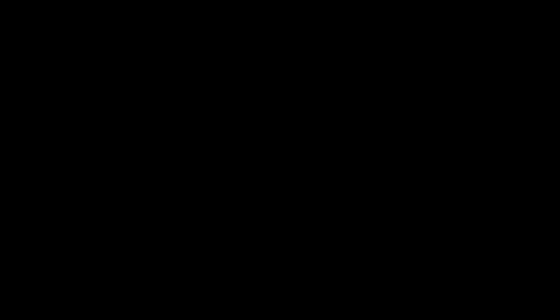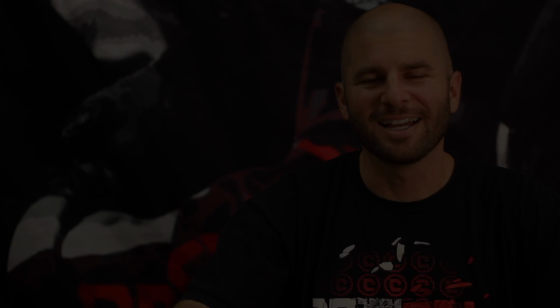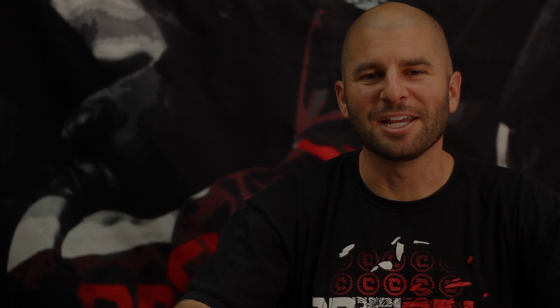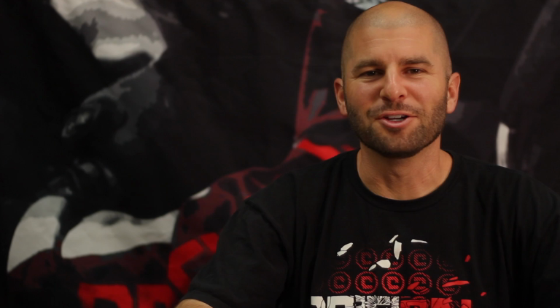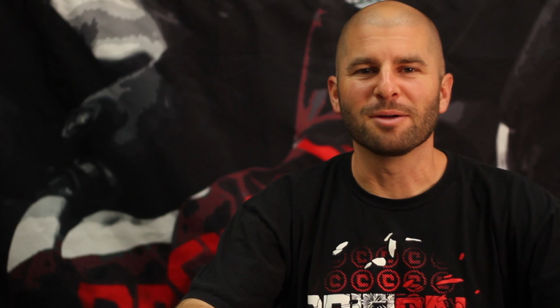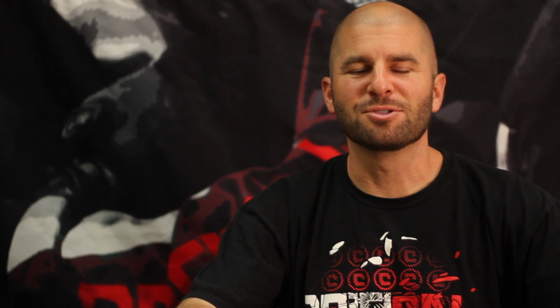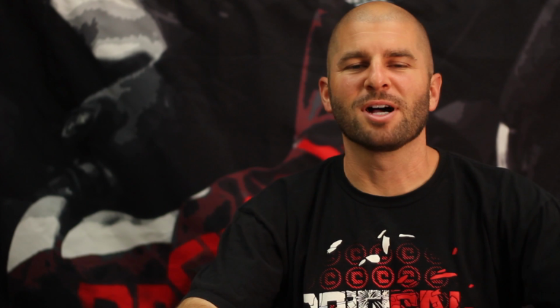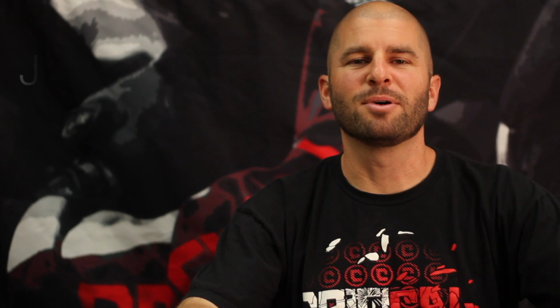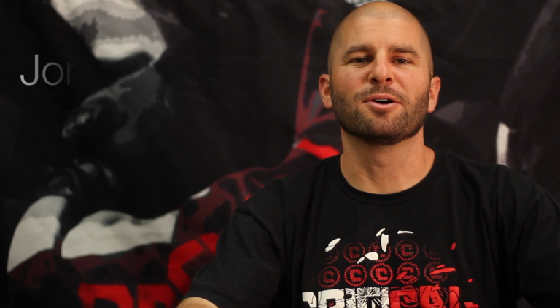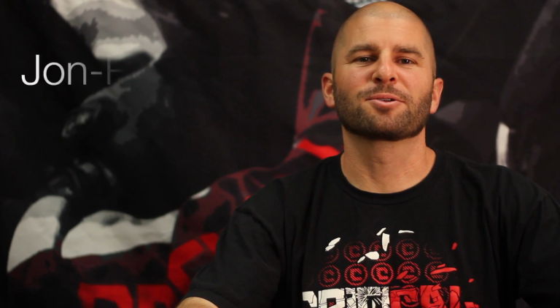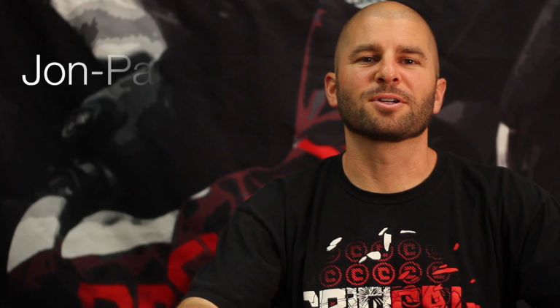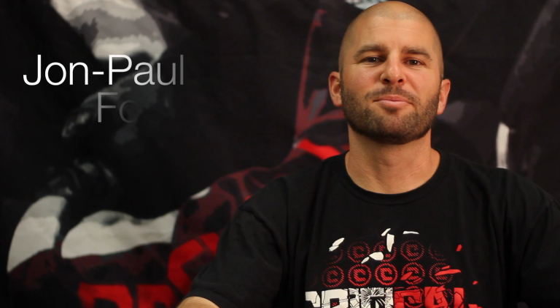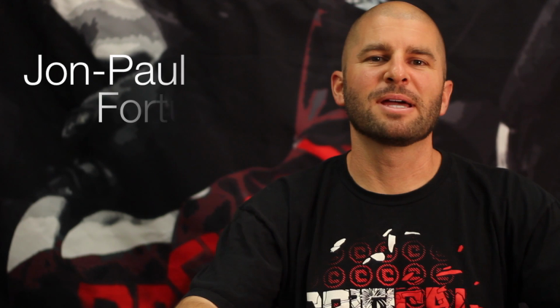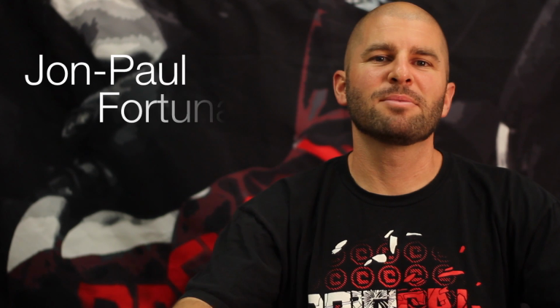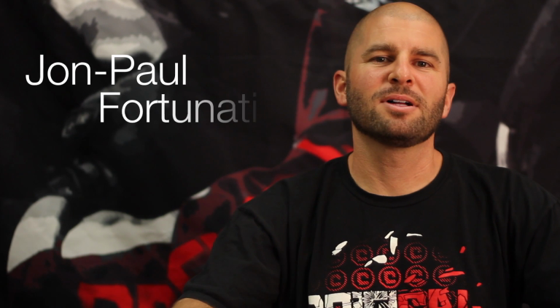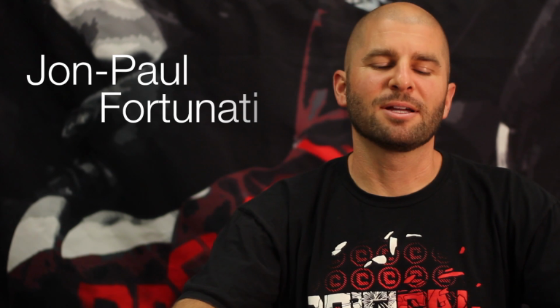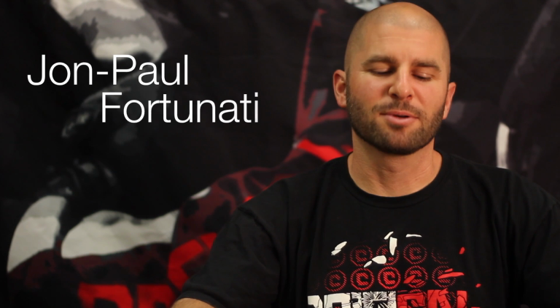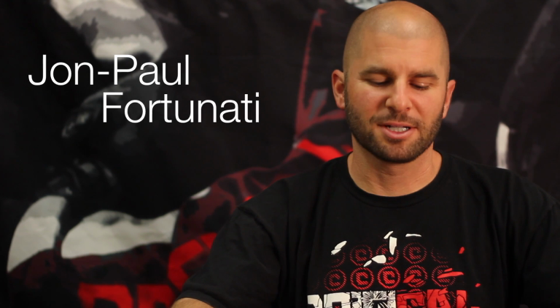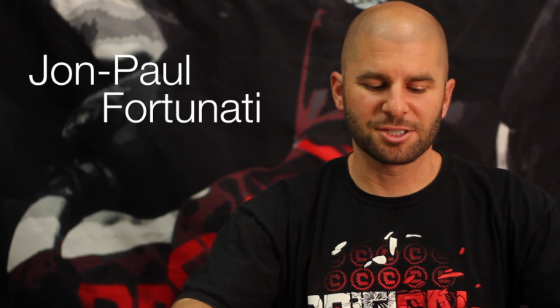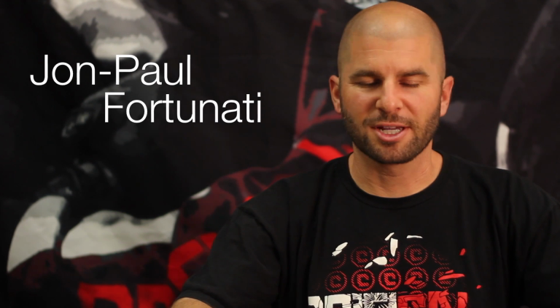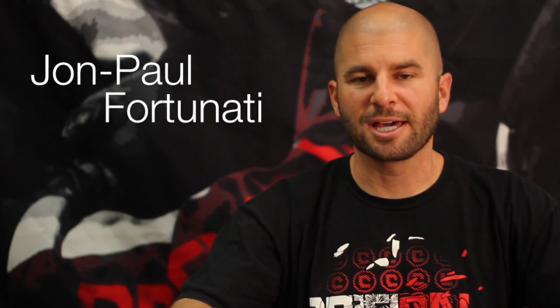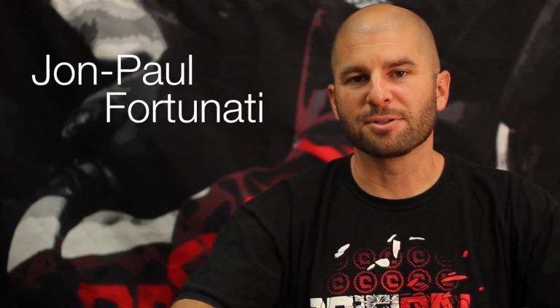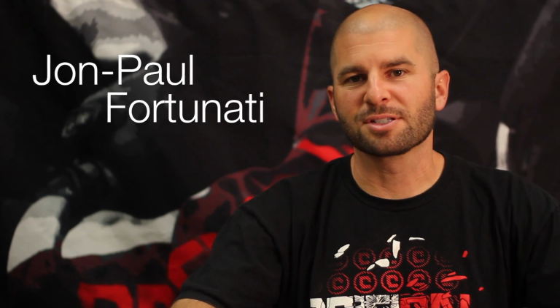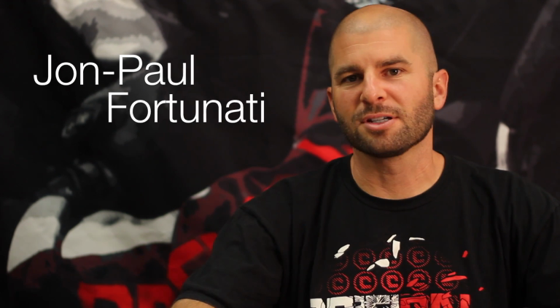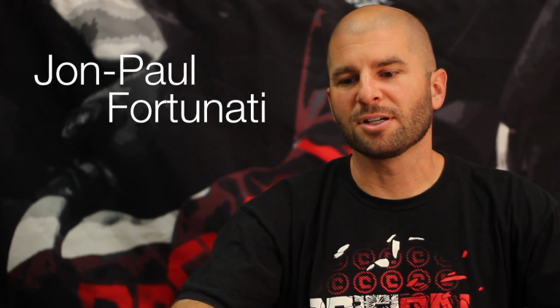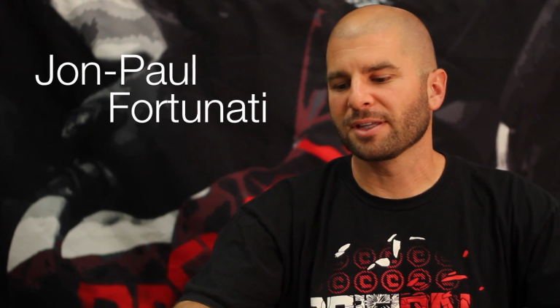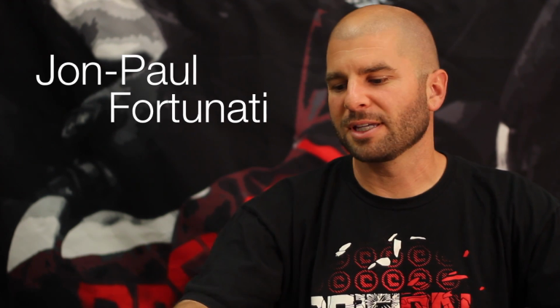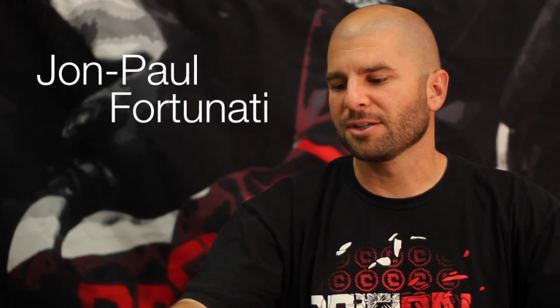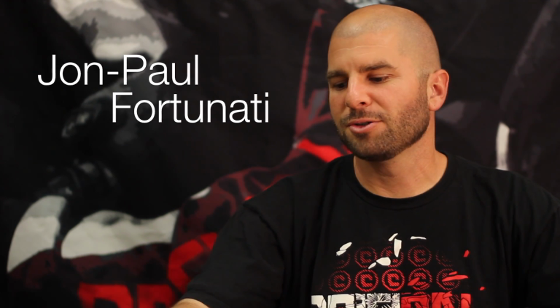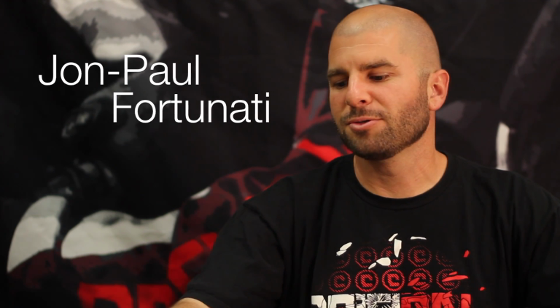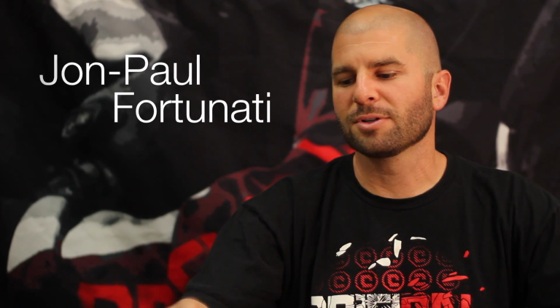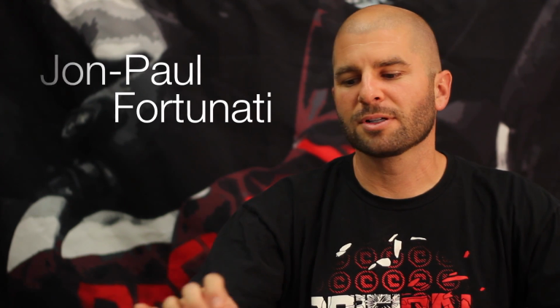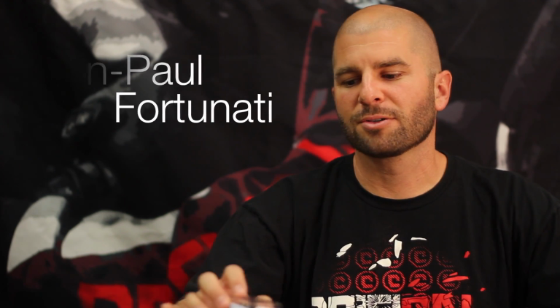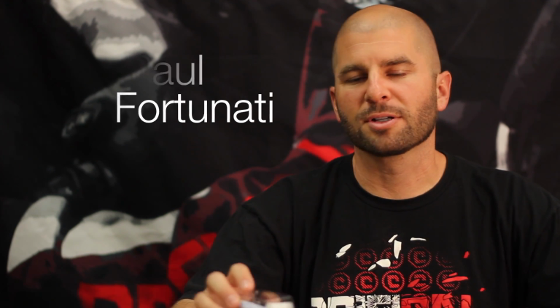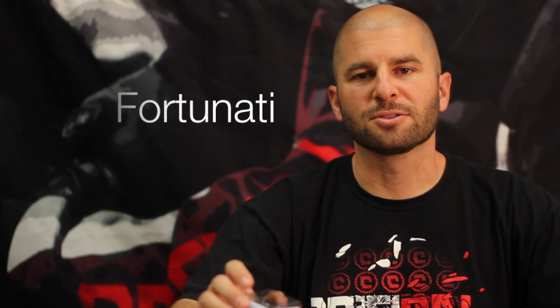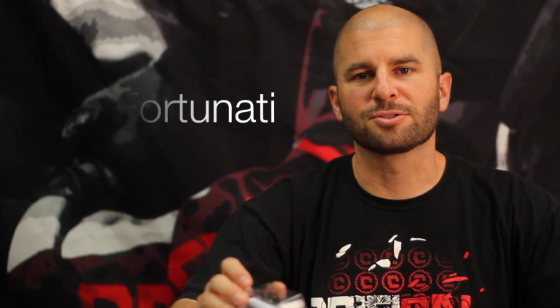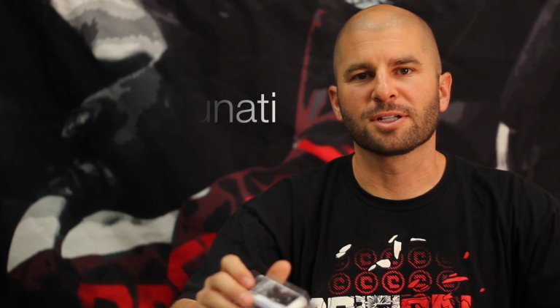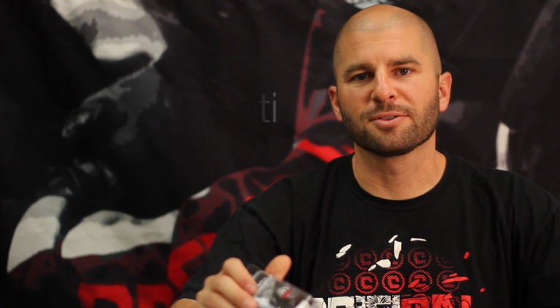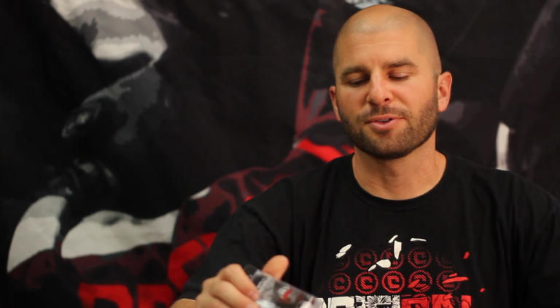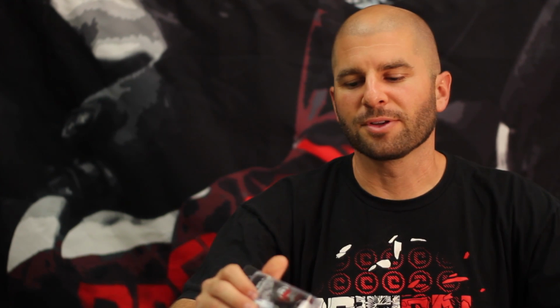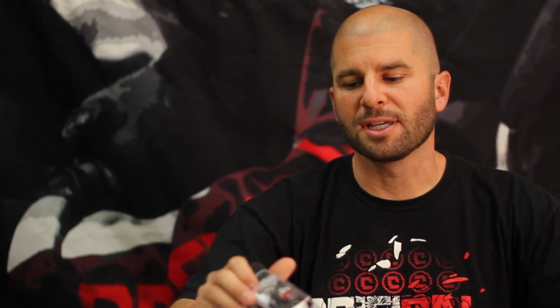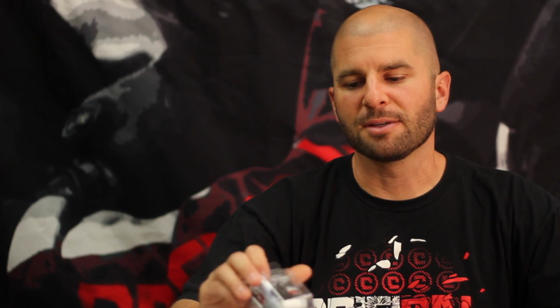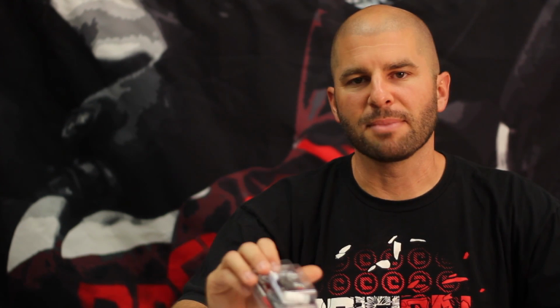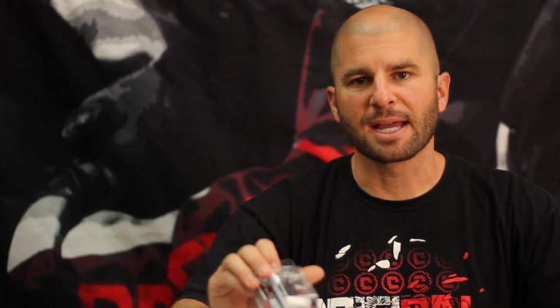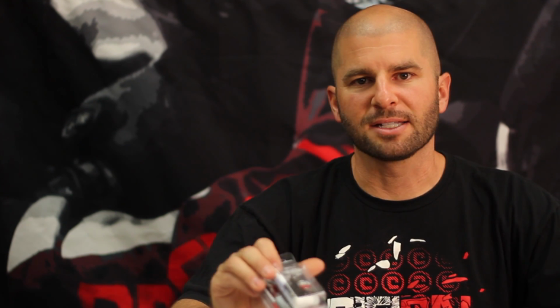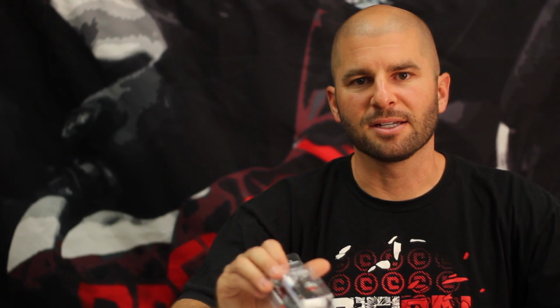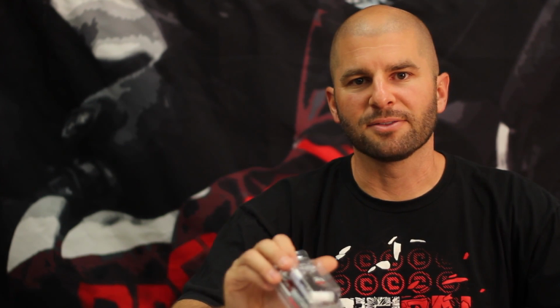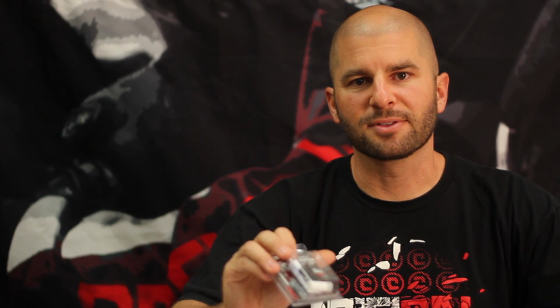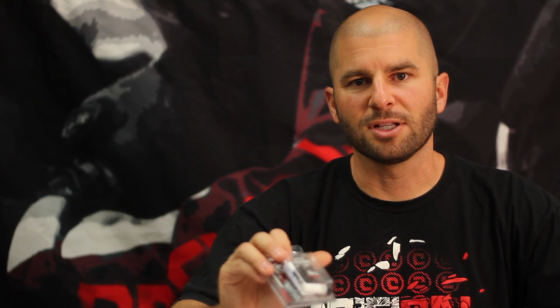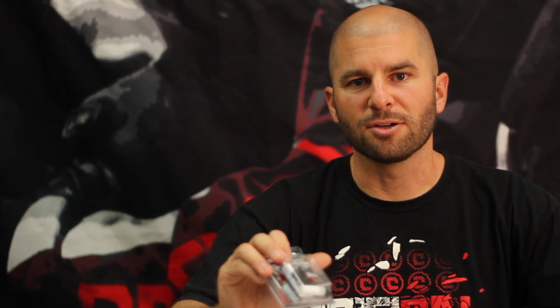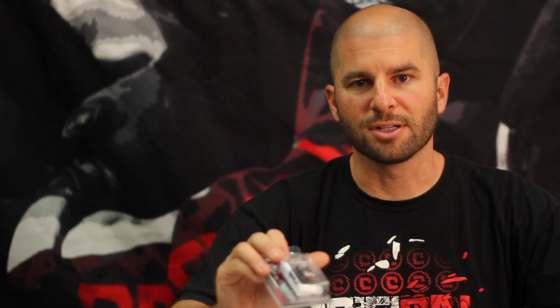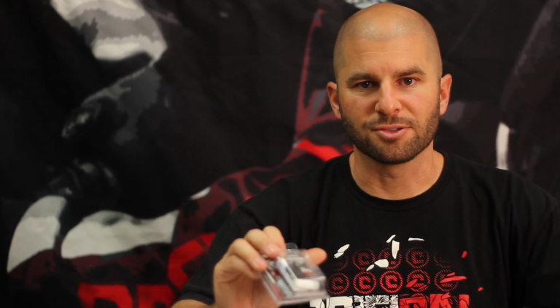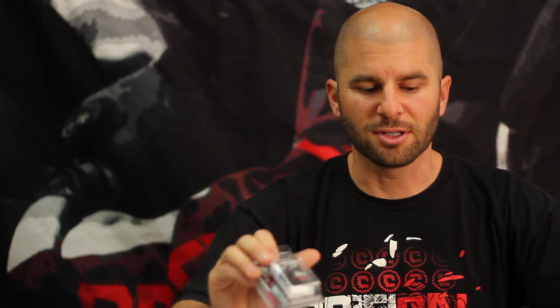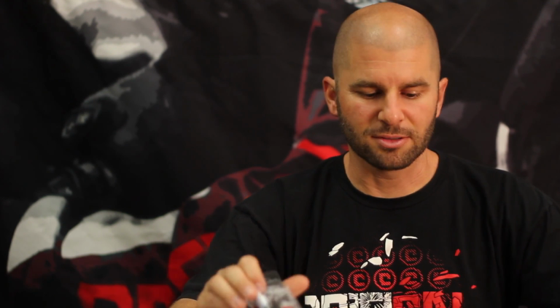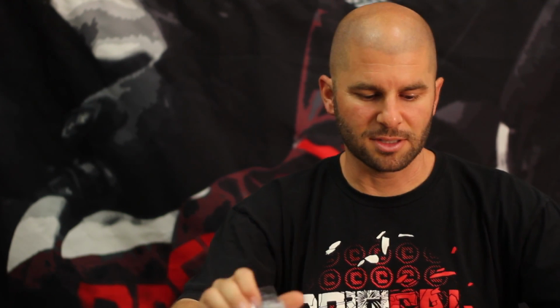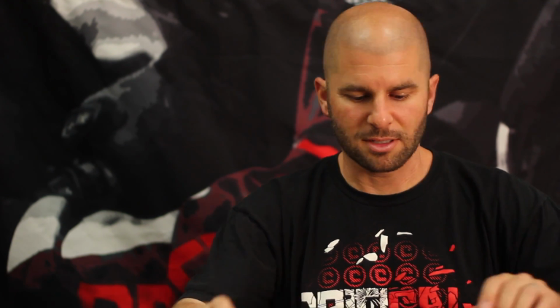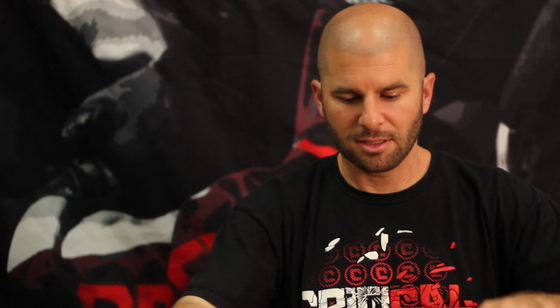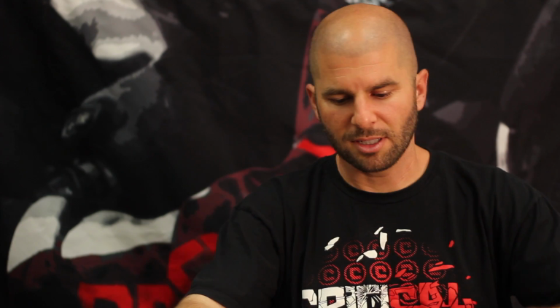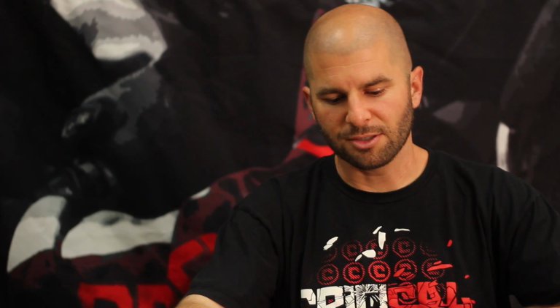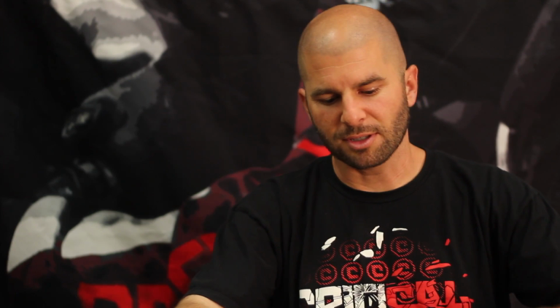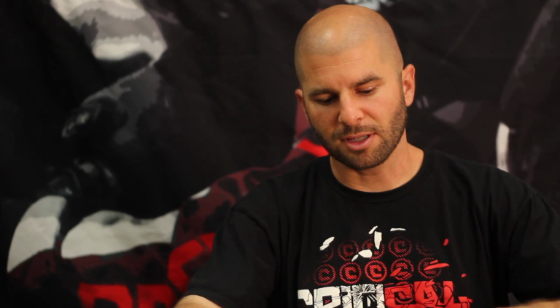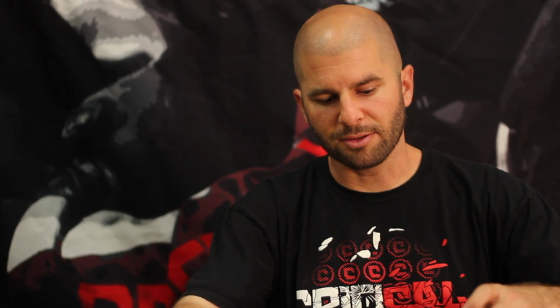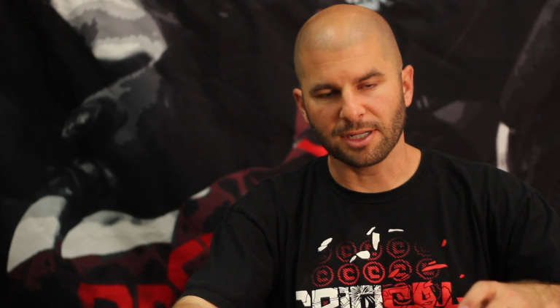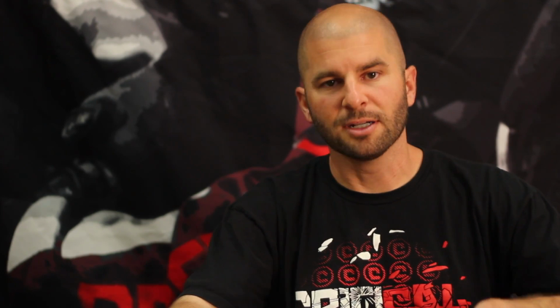How are you doing? I'm John Paul with Critical Paintball and we're going to show you how to install the new critical trigger for the MacDev Clone and Drone into a Clone here.